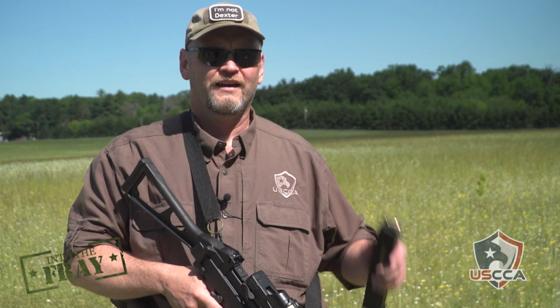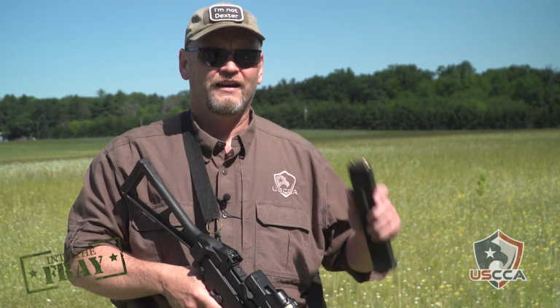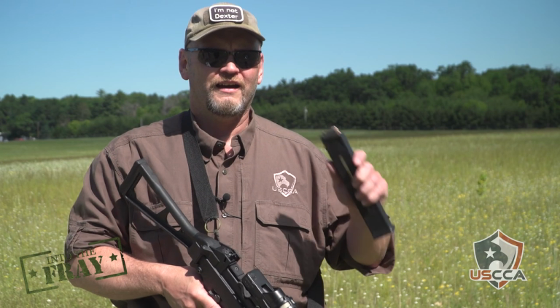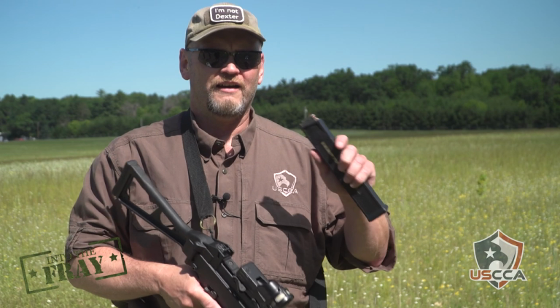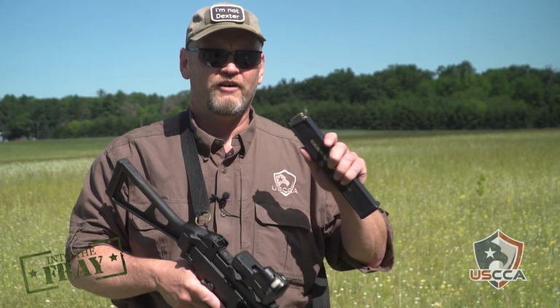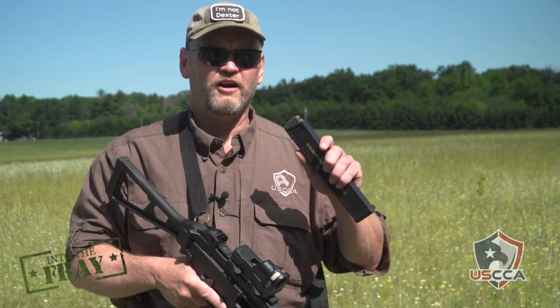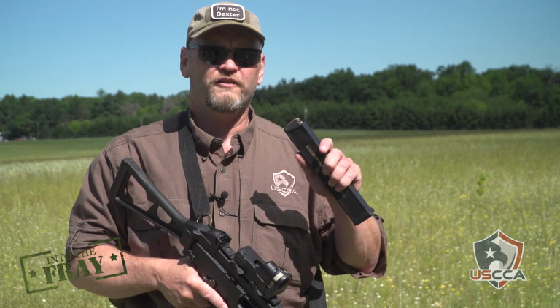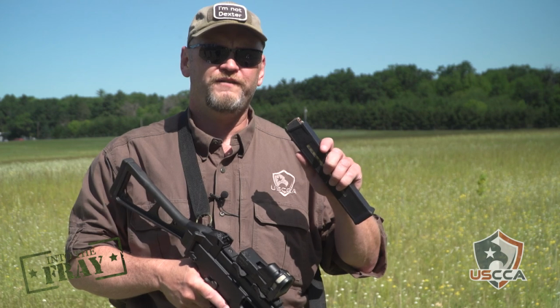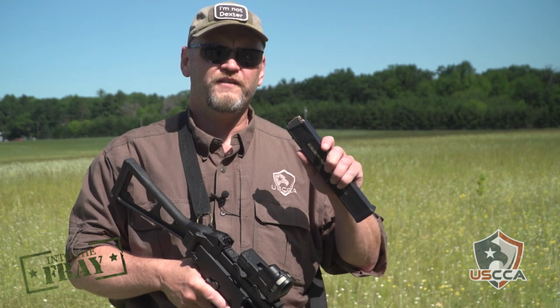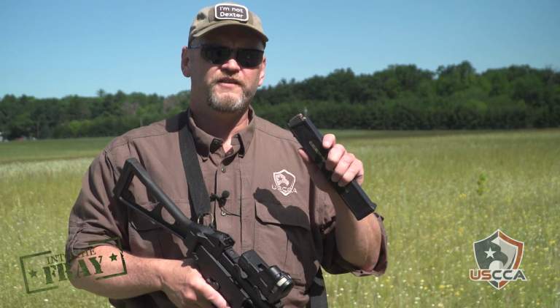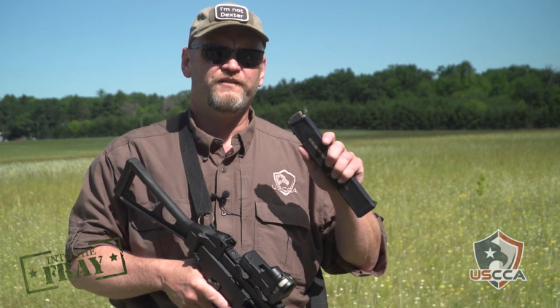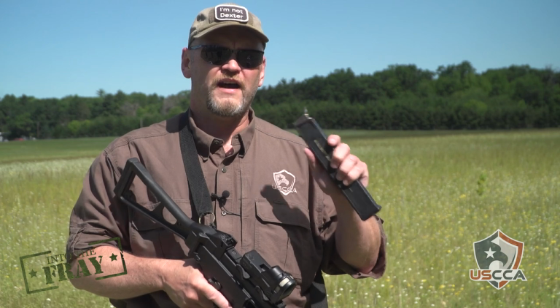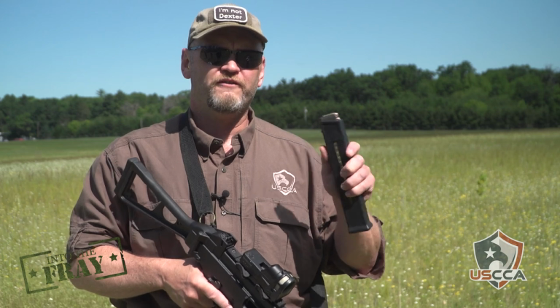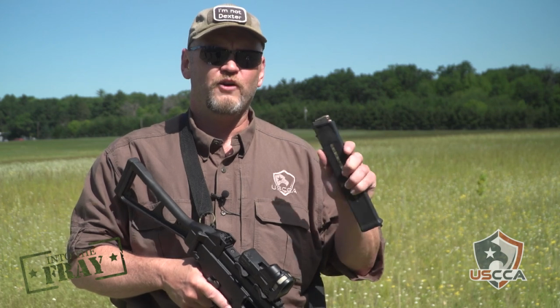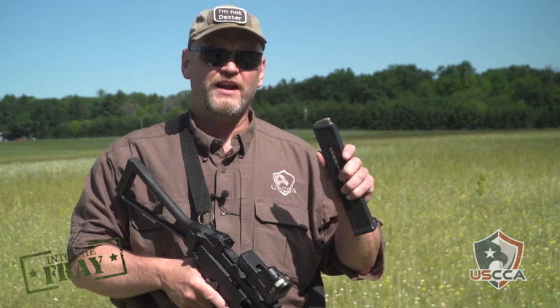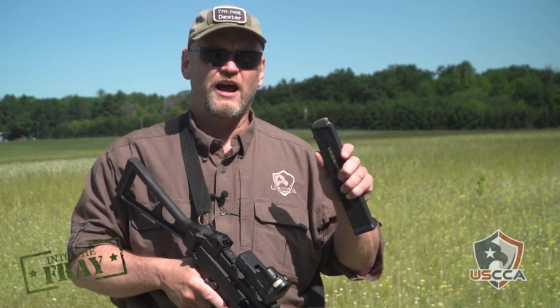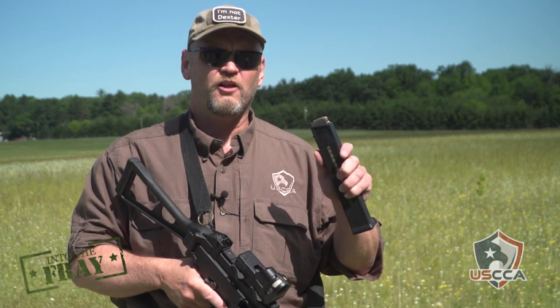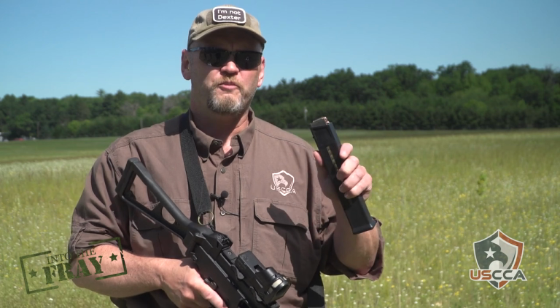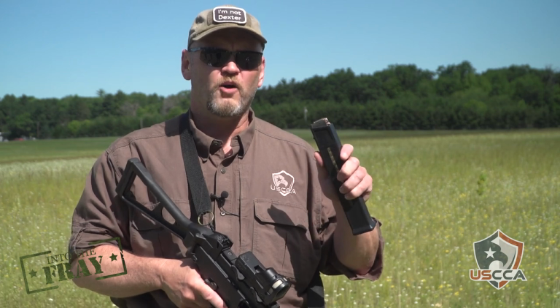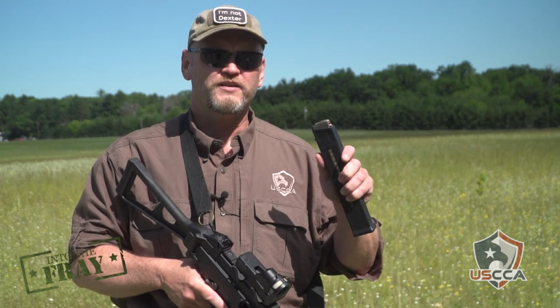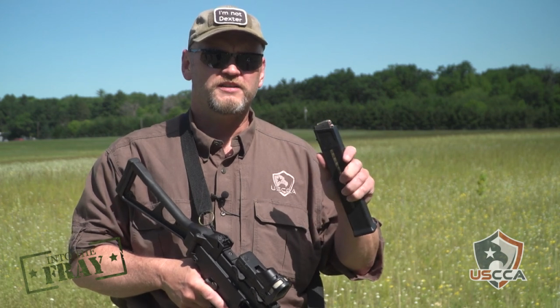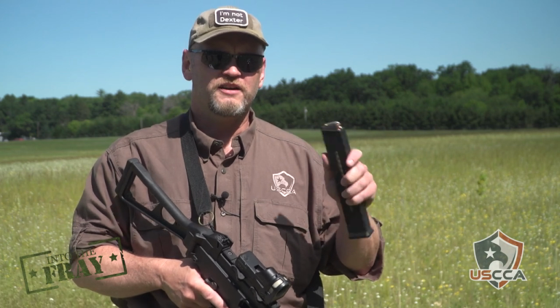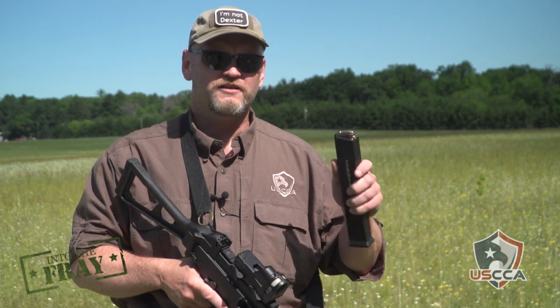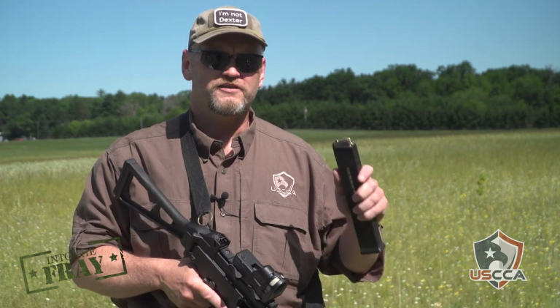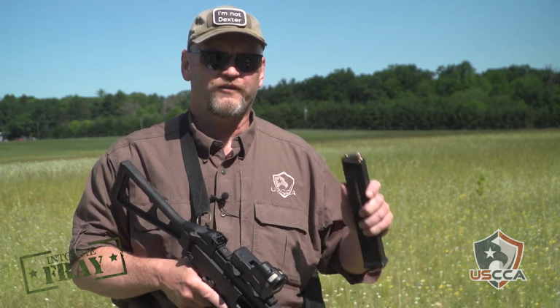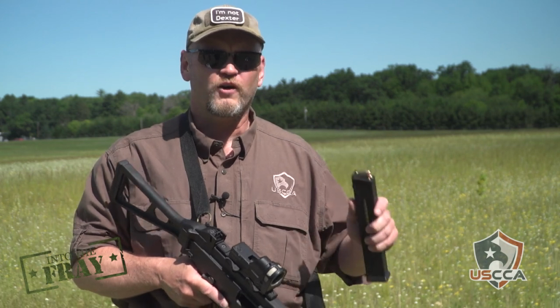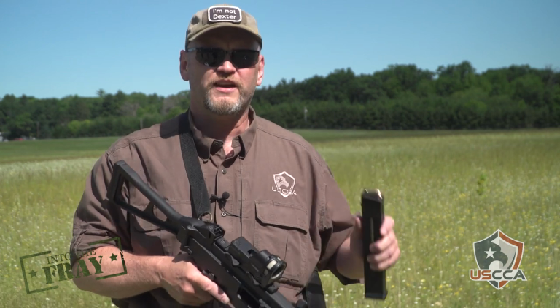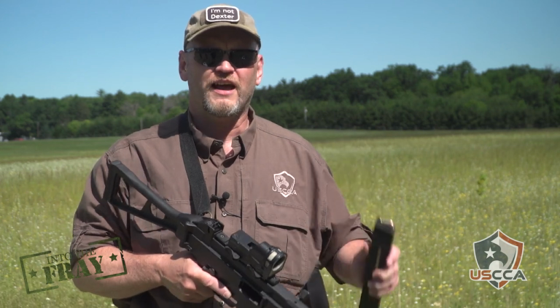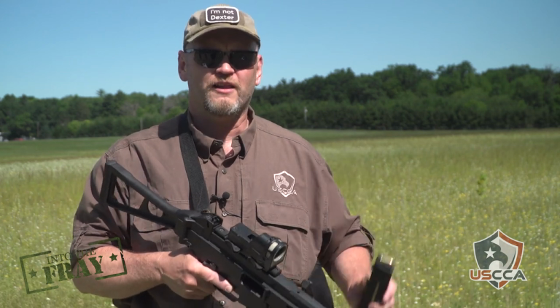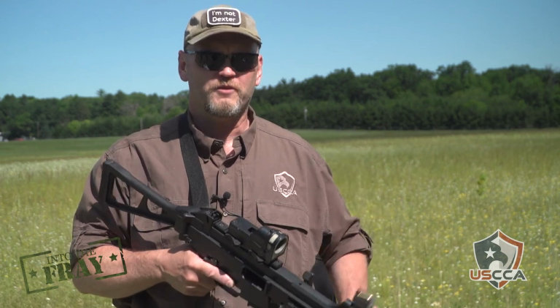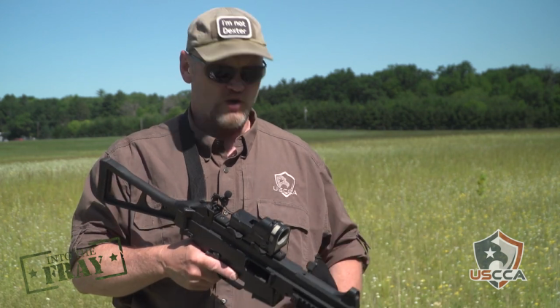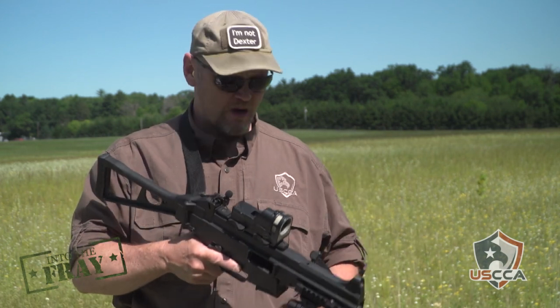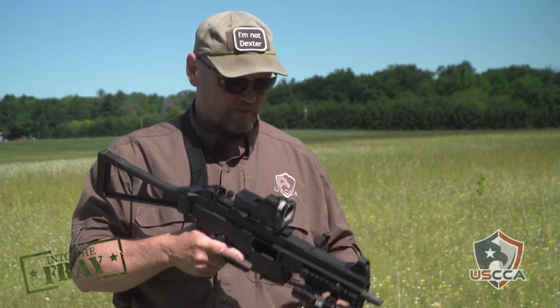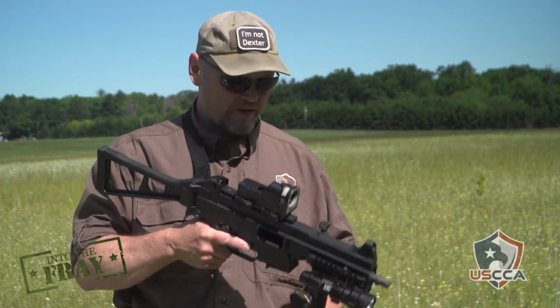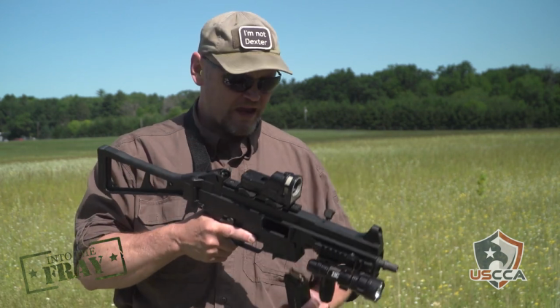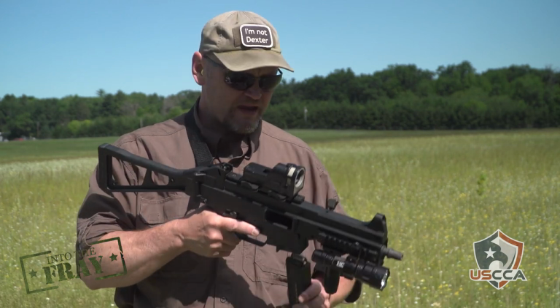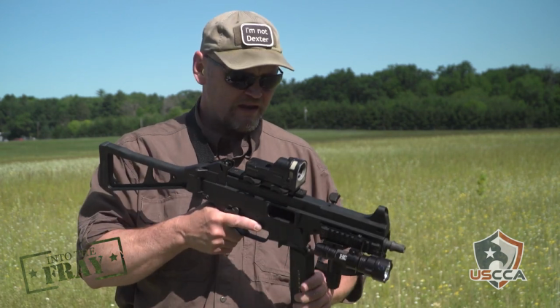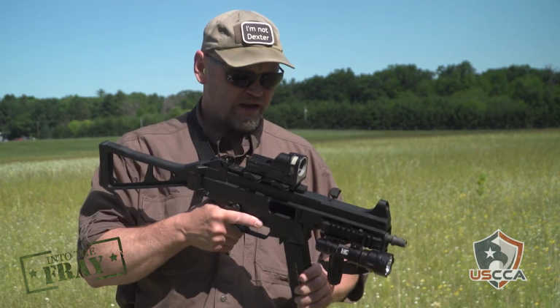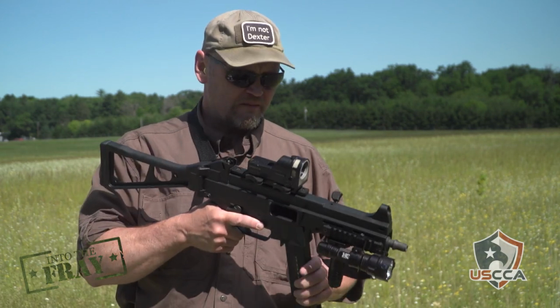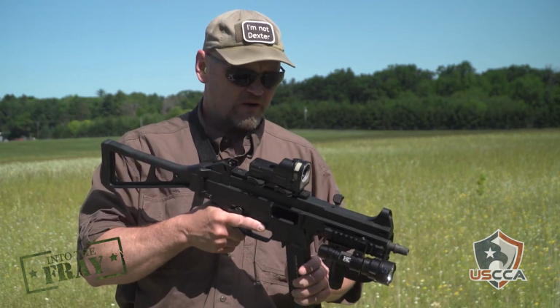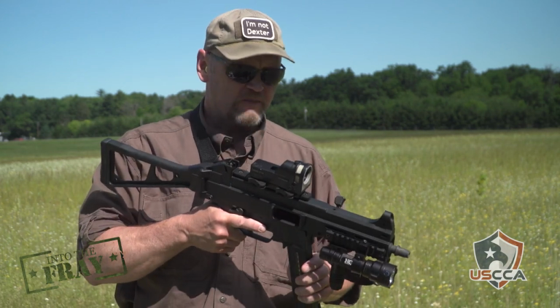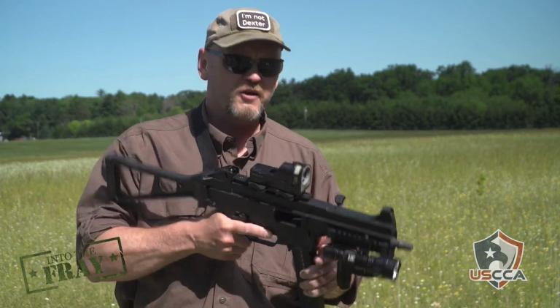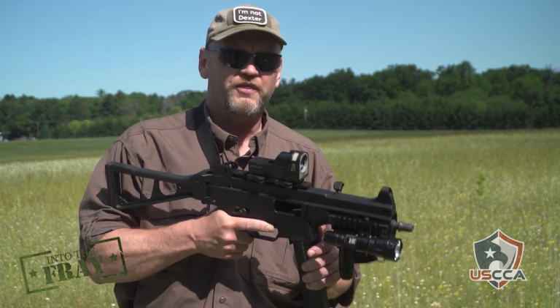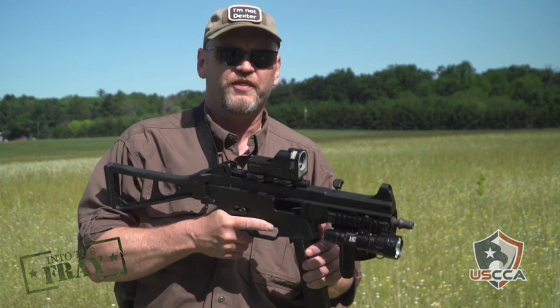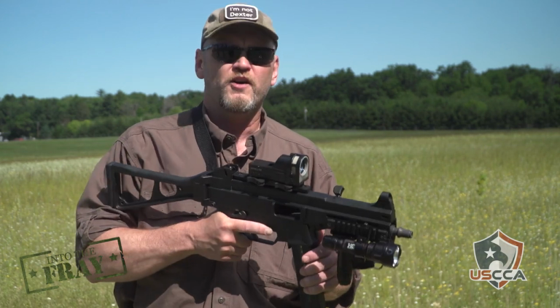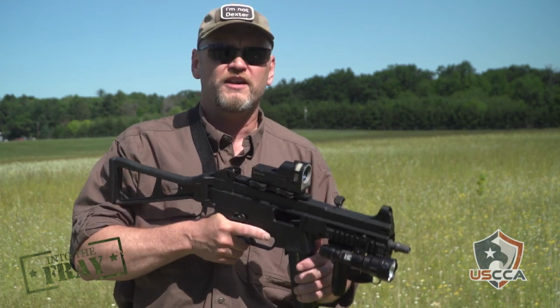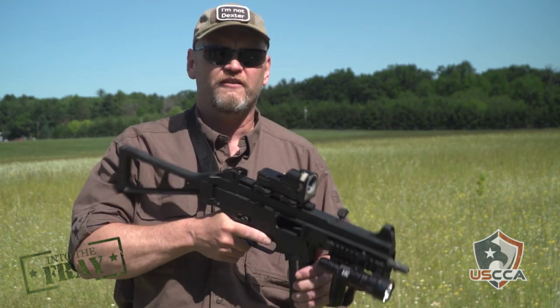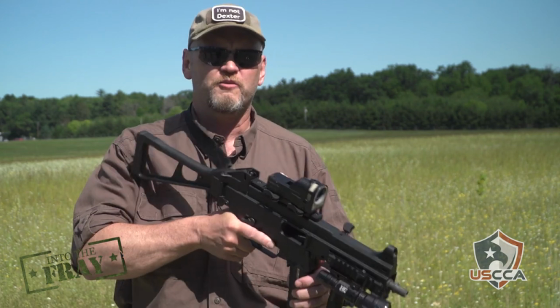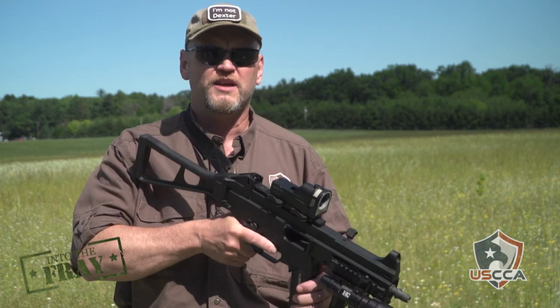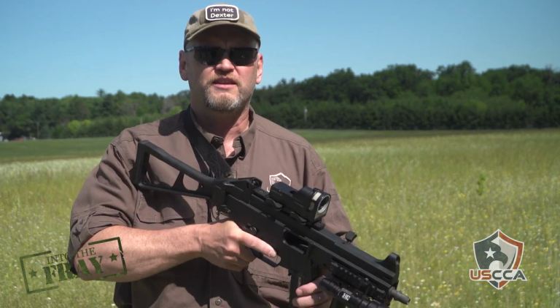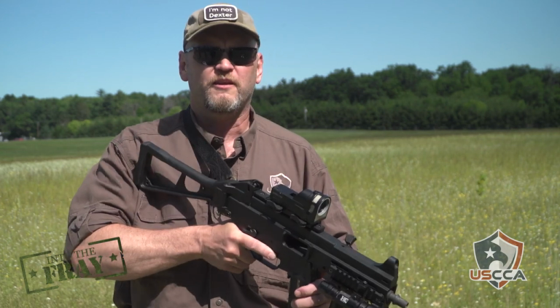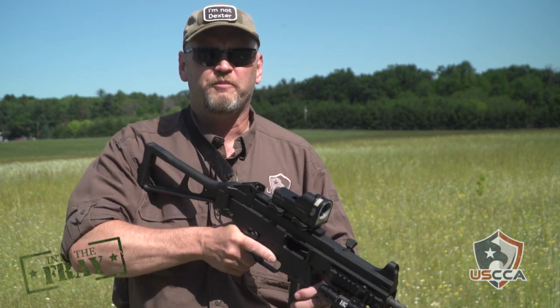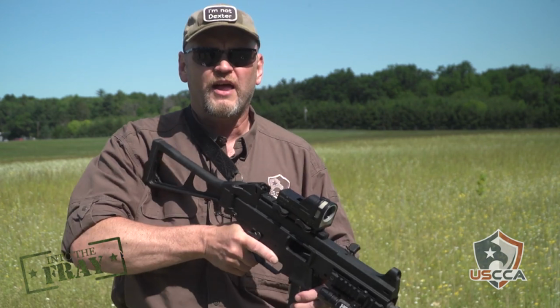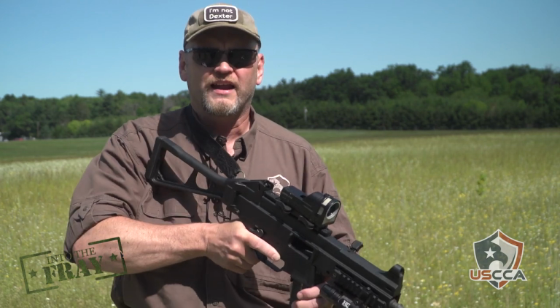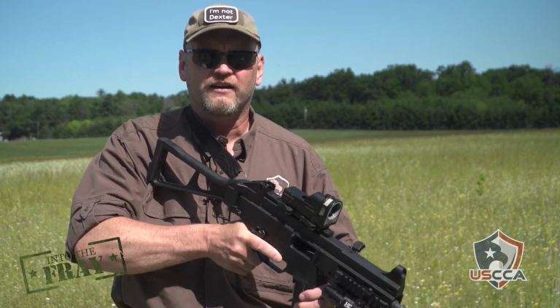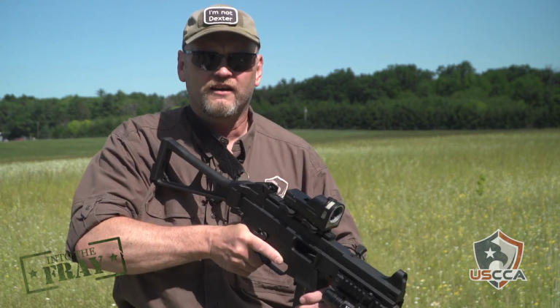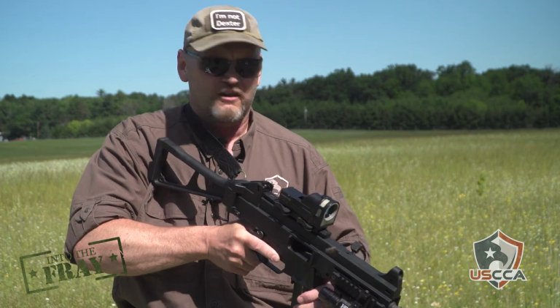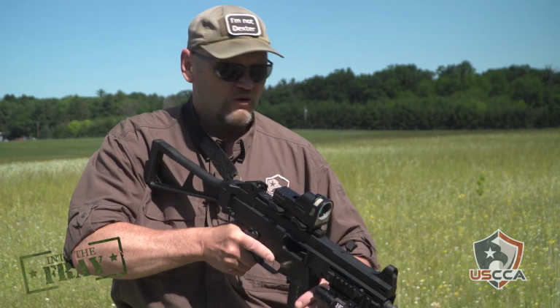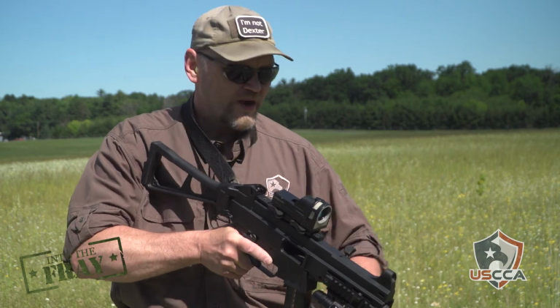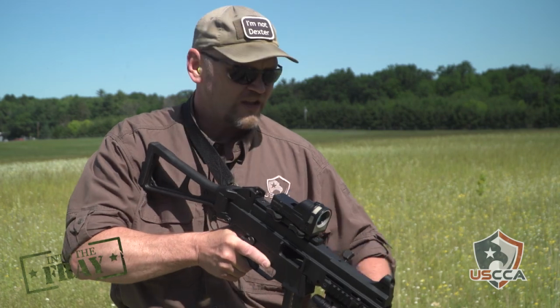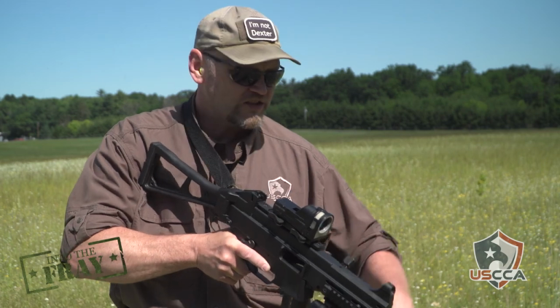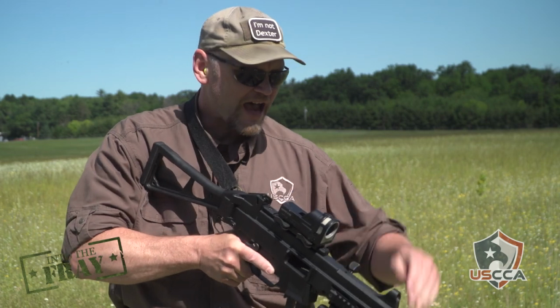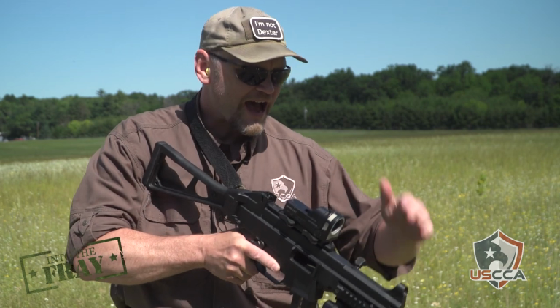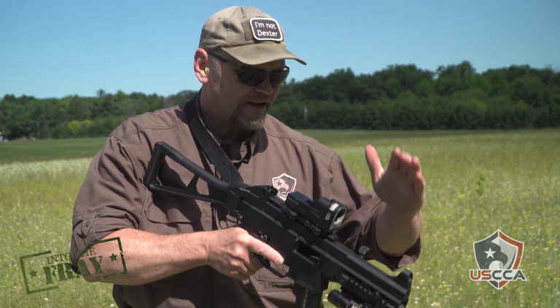I have 155 grain hollow points here in this .40 caliber UMP. I'm going to put 30 of them into the plate. The range is hot!